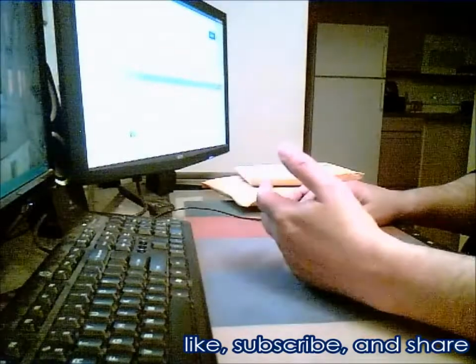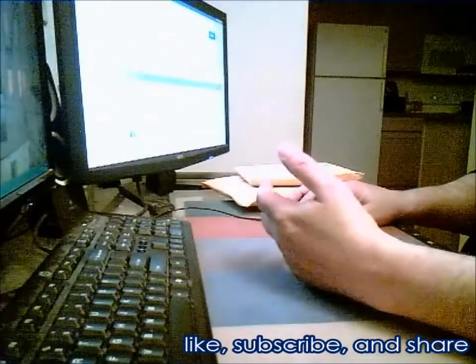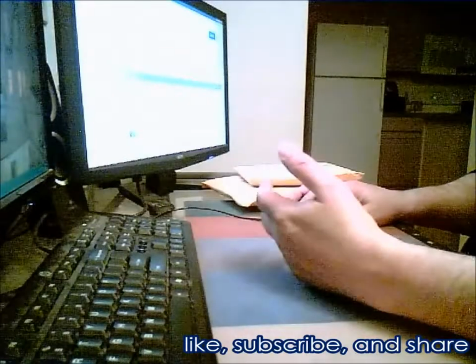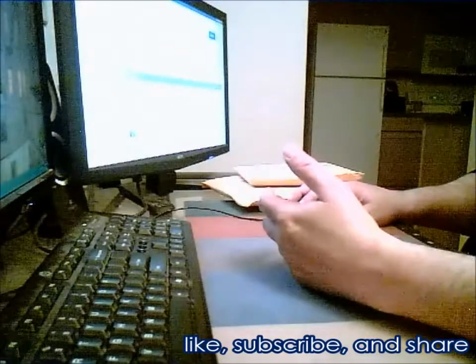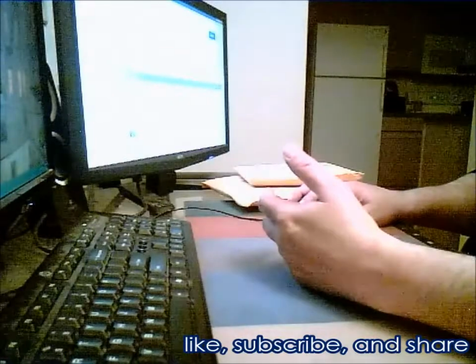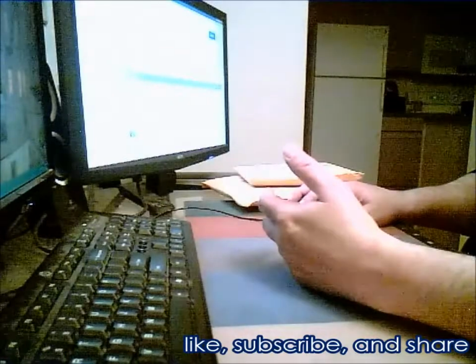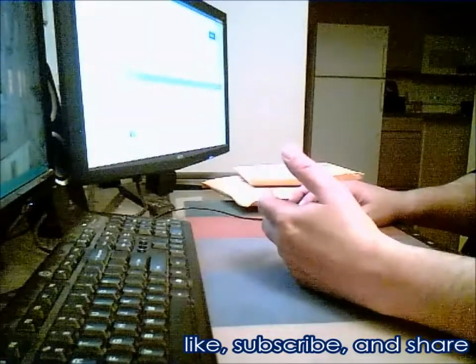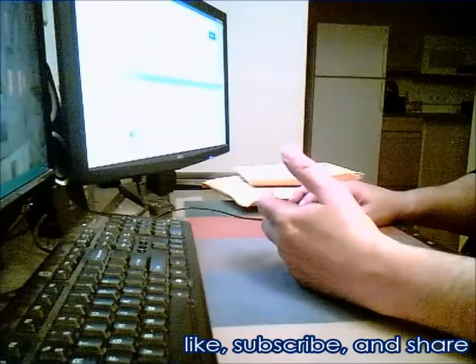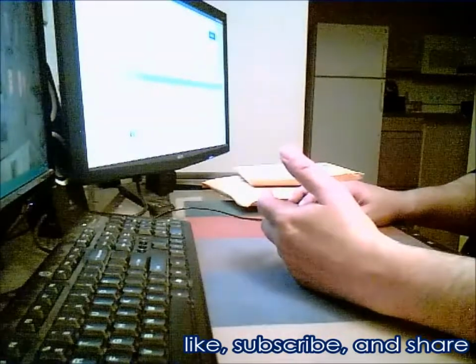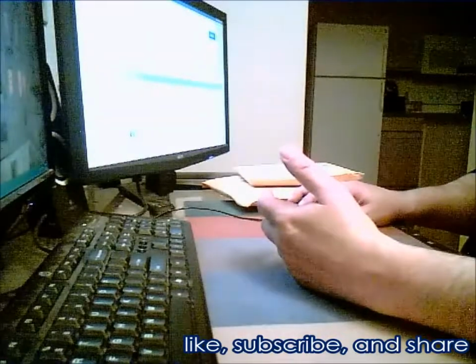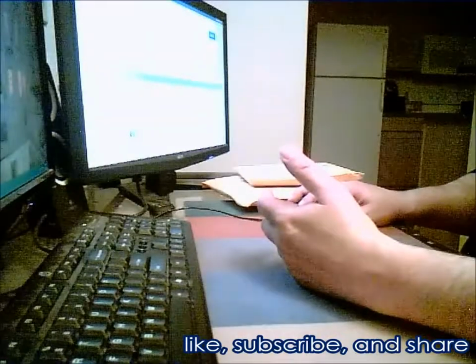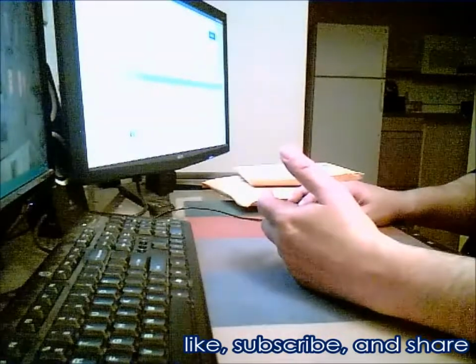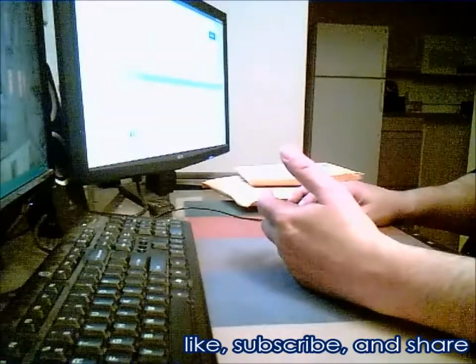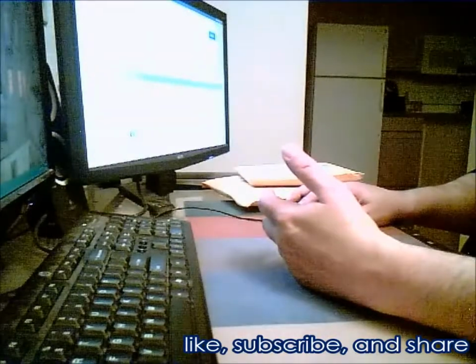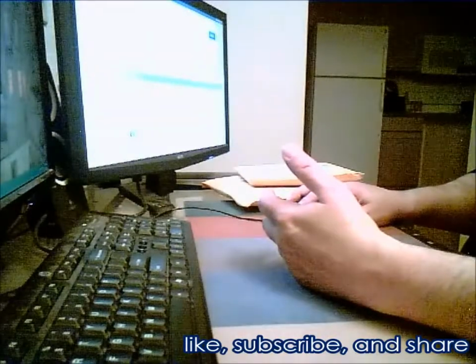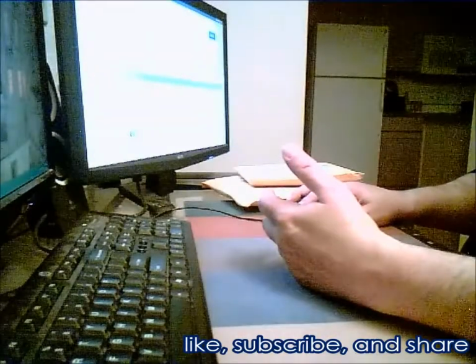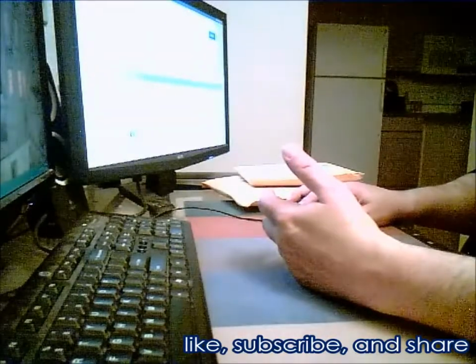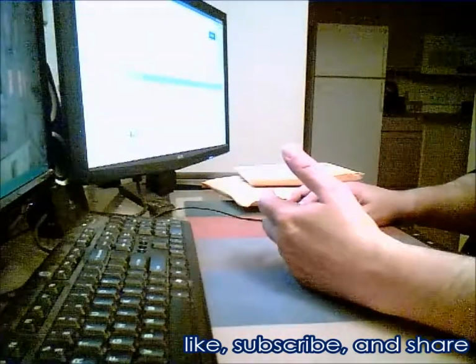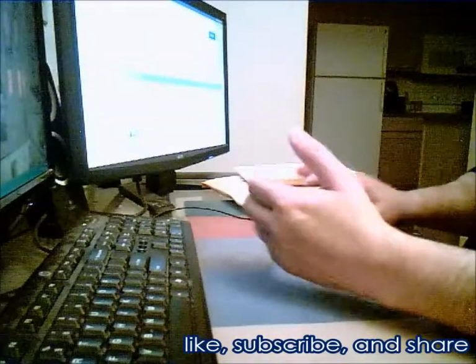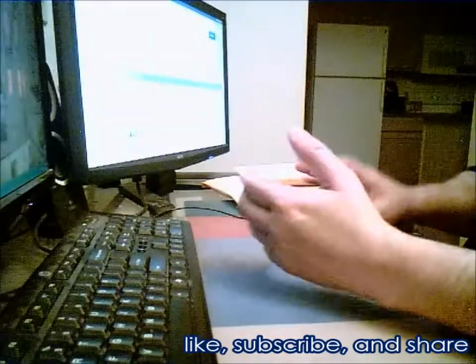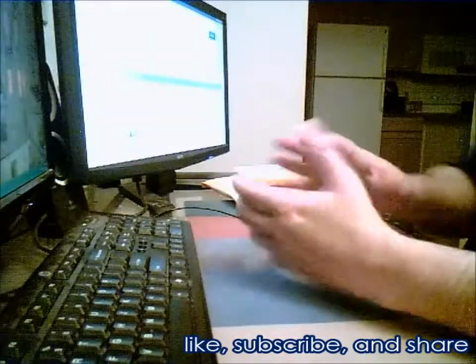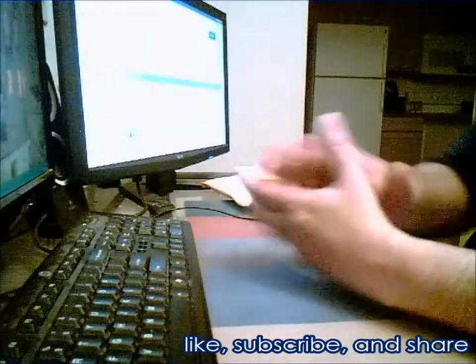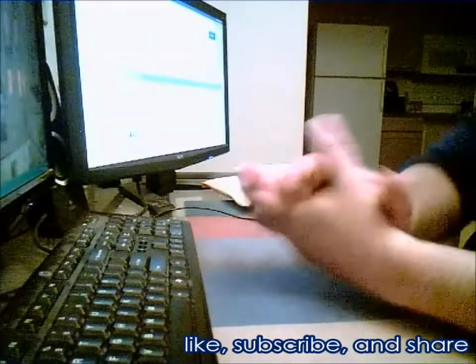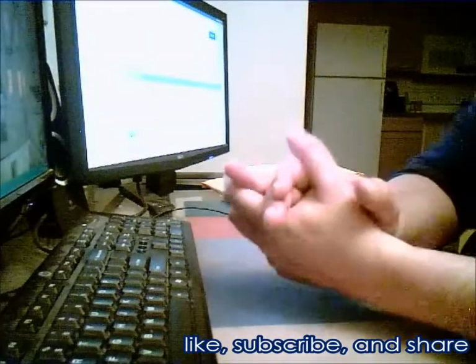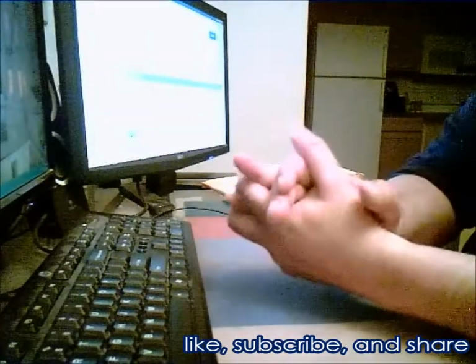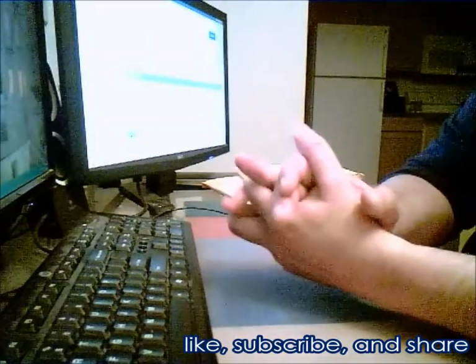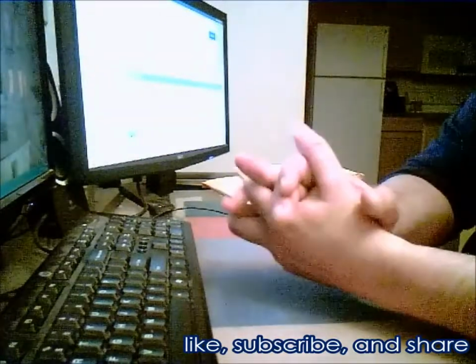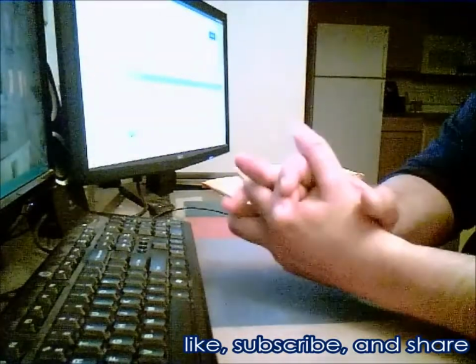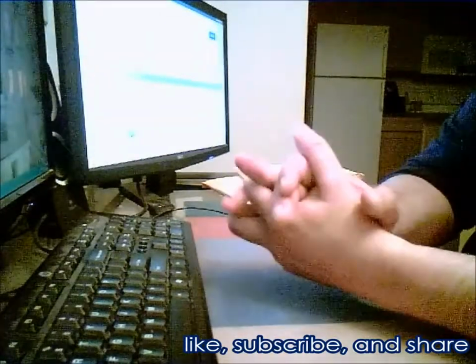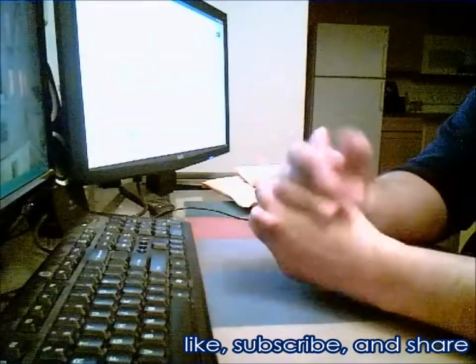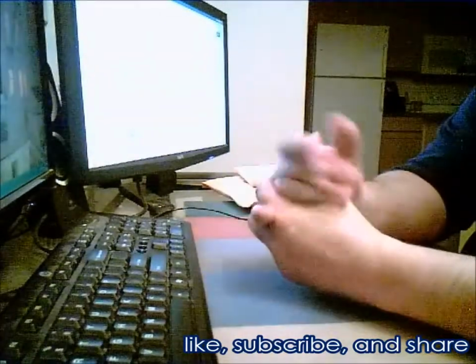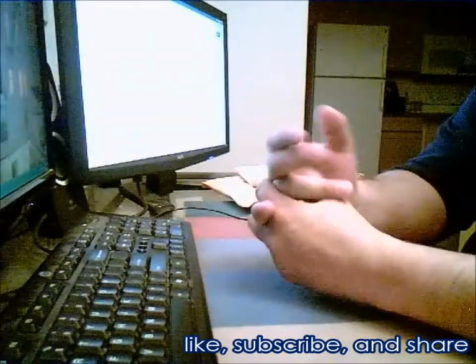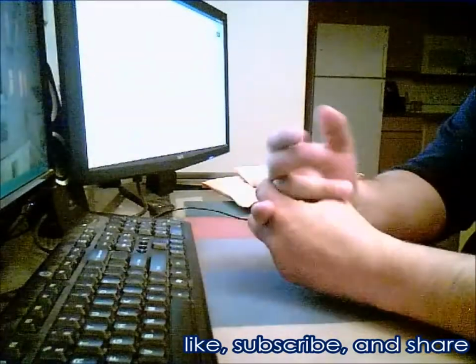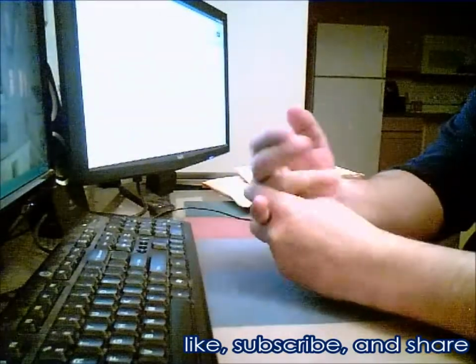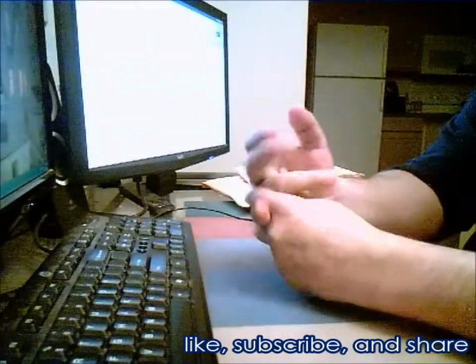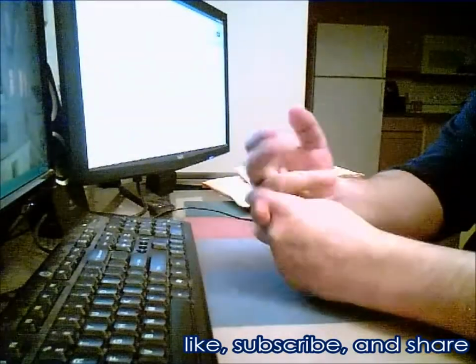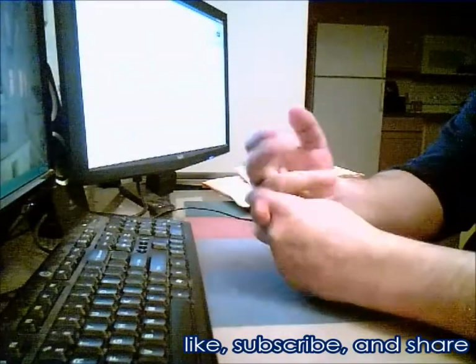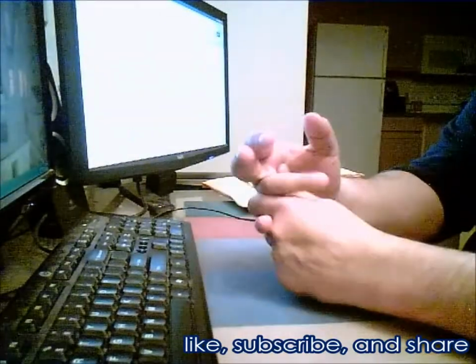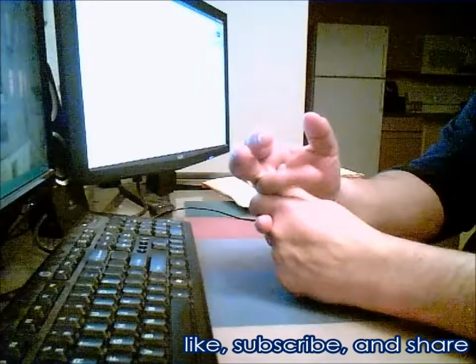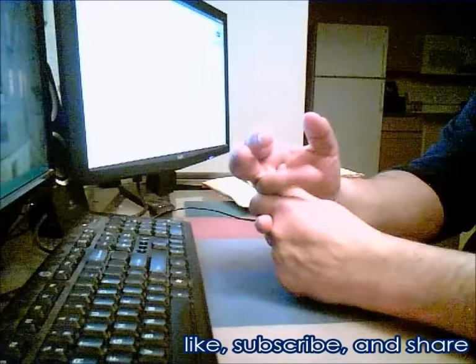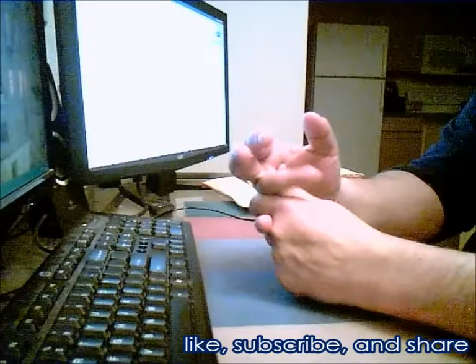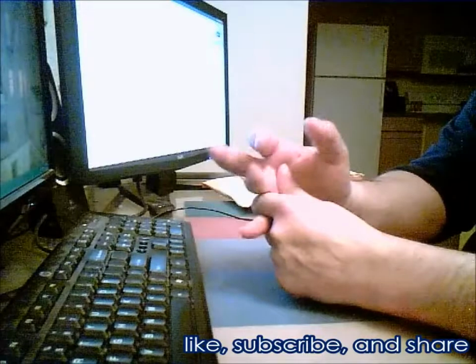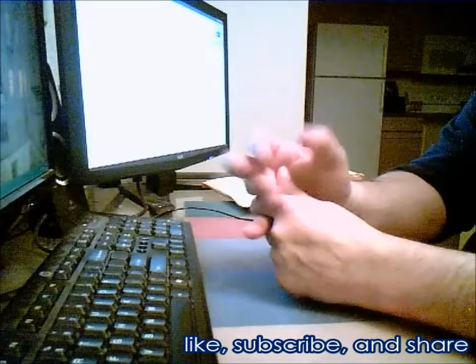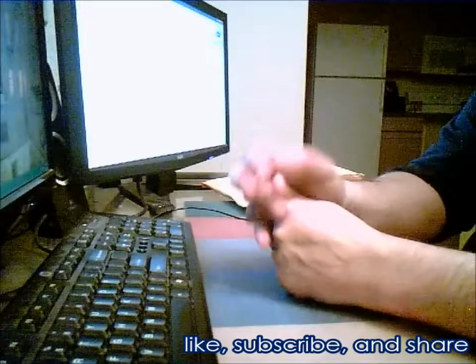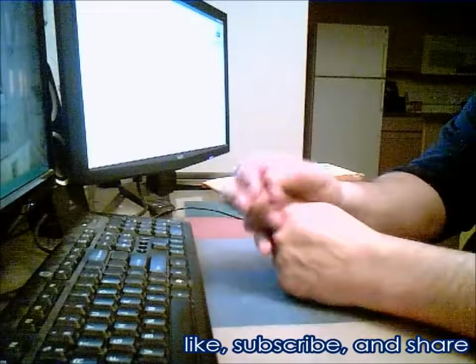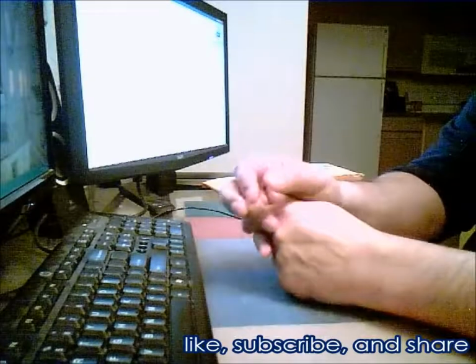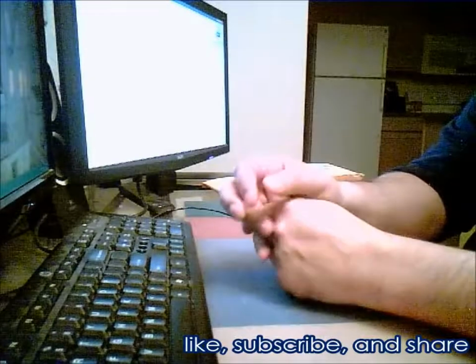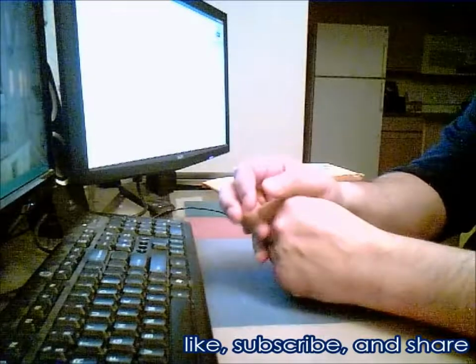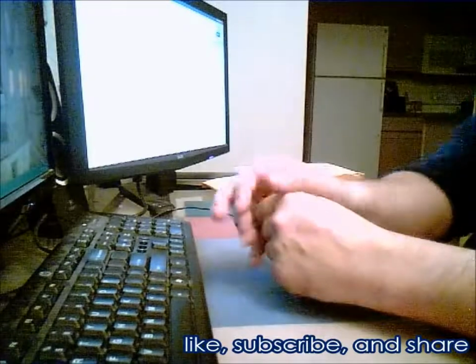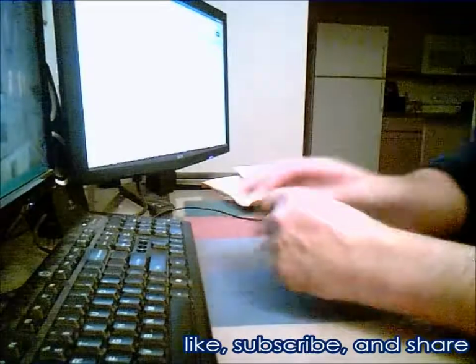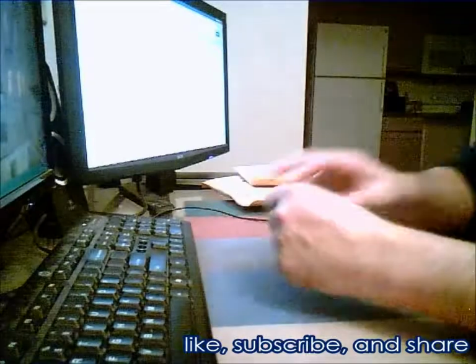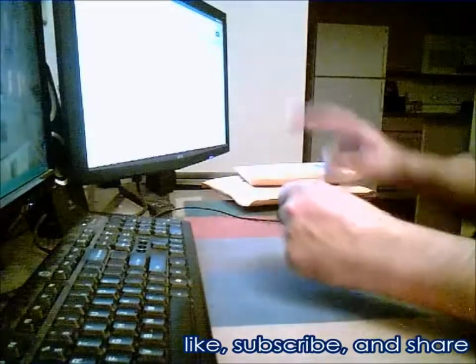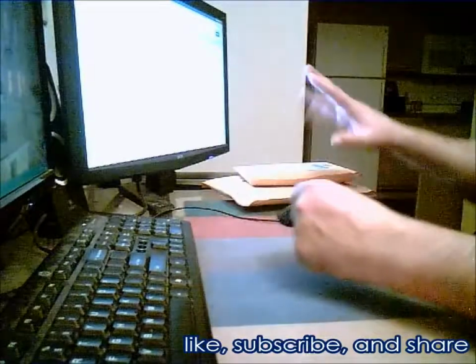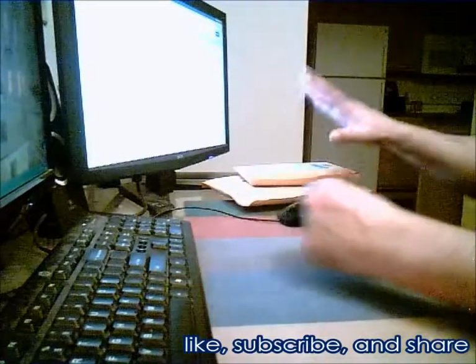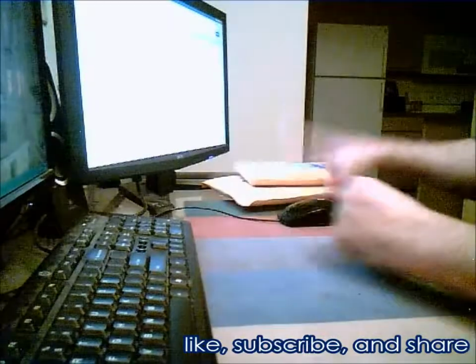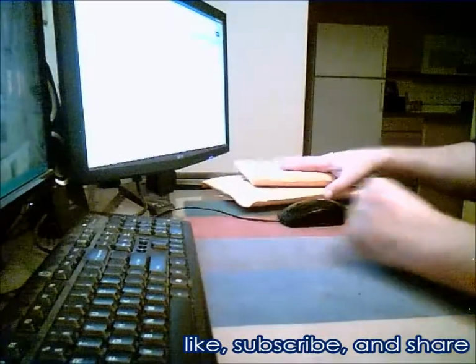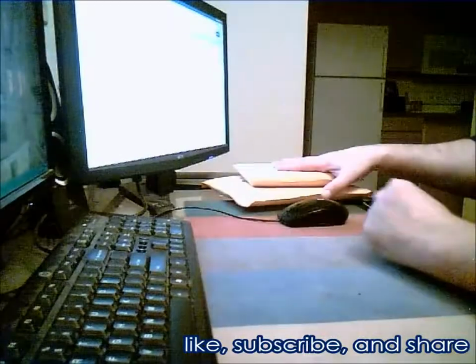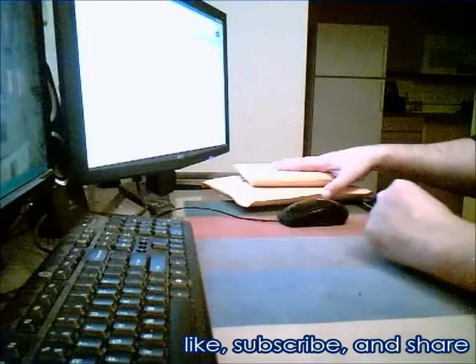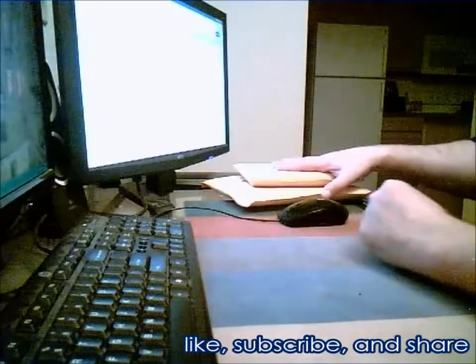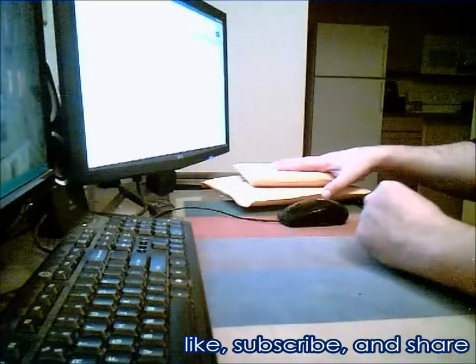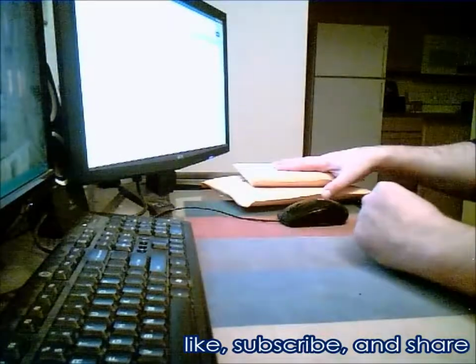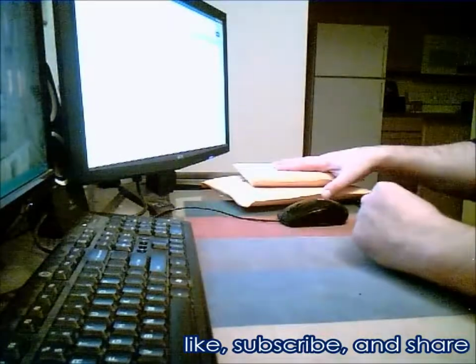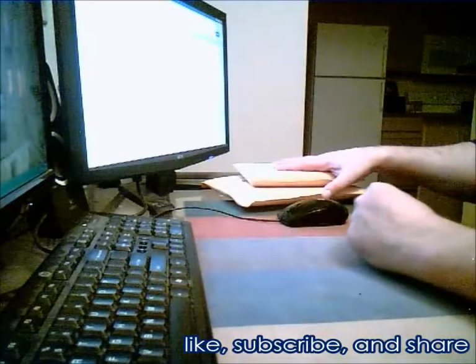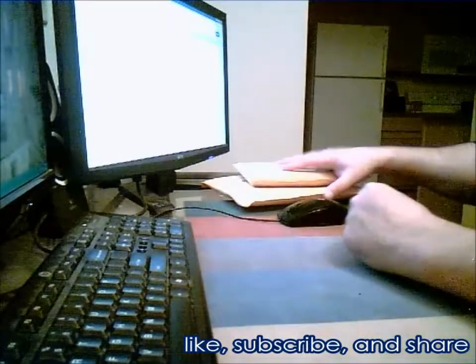Make sure you like and subscribe and share this with all your friends, and I'll see you guys in a few minutes when I open one of these too. All right.